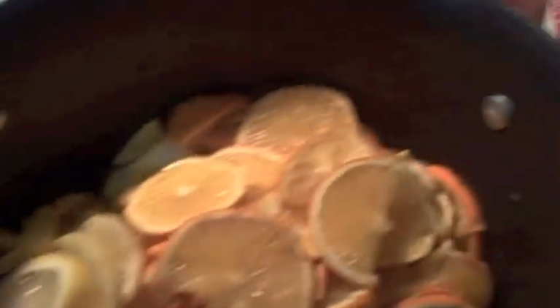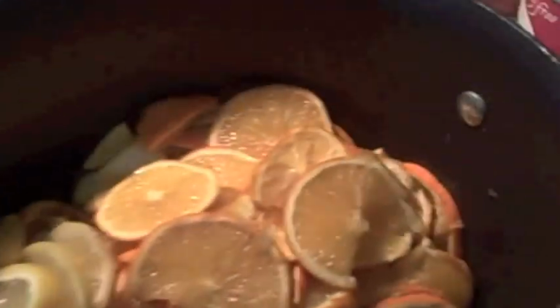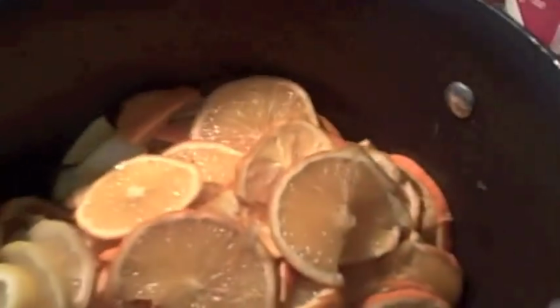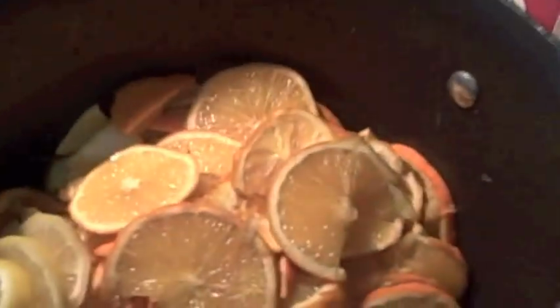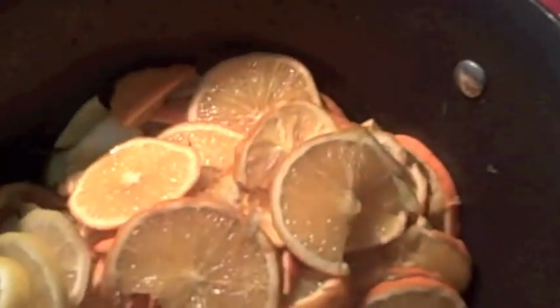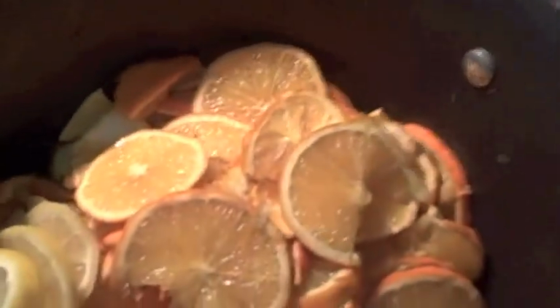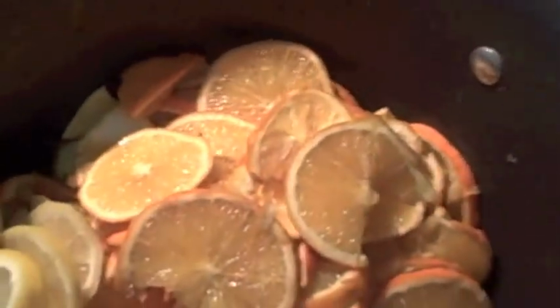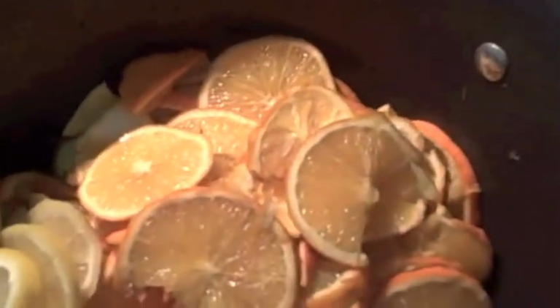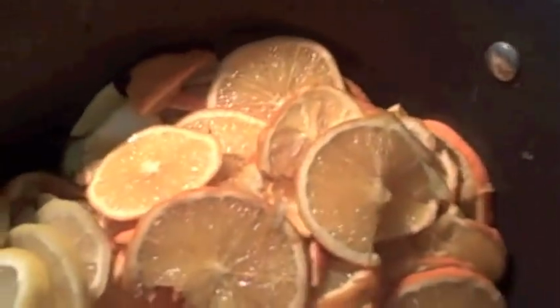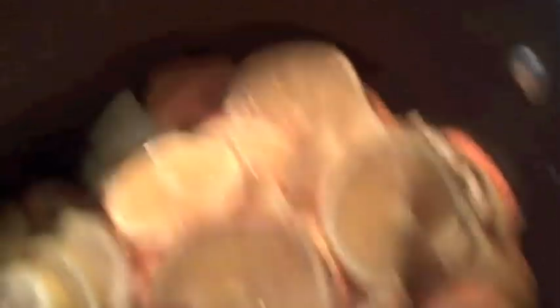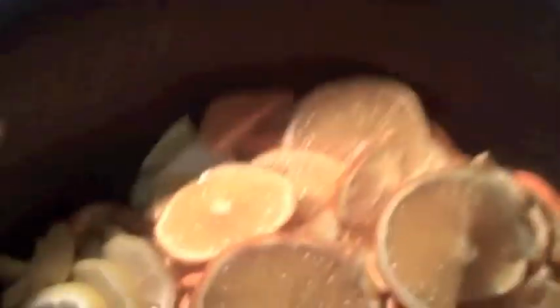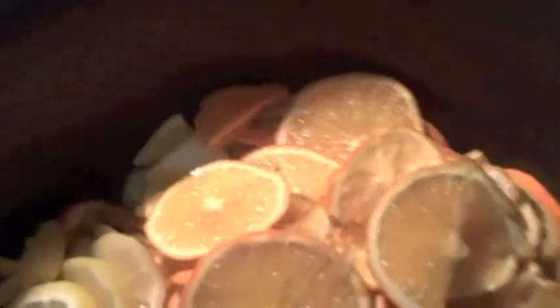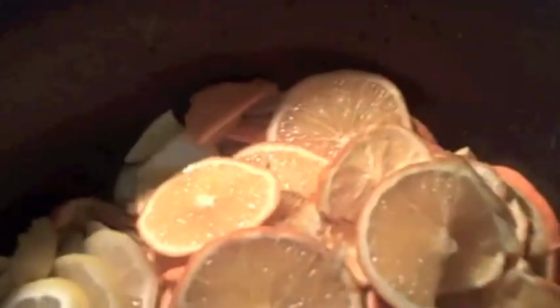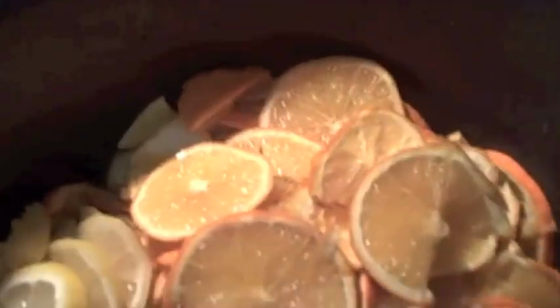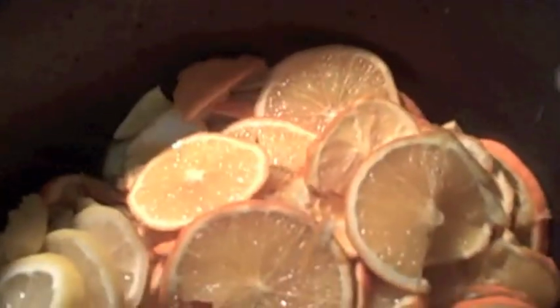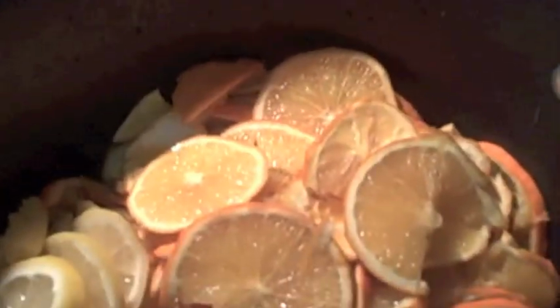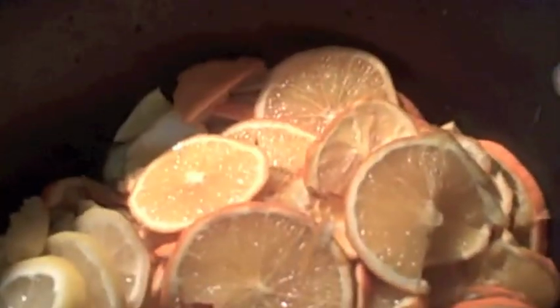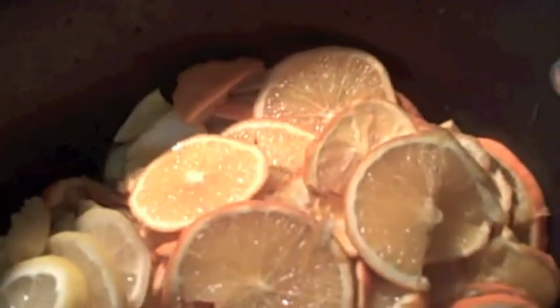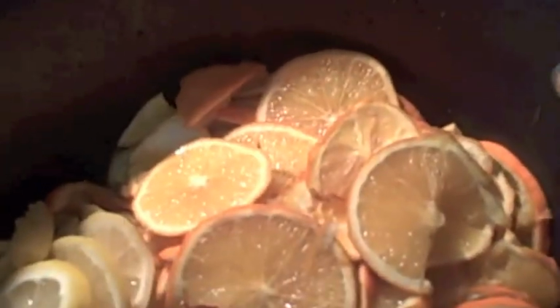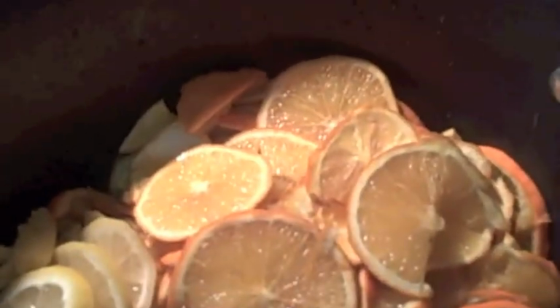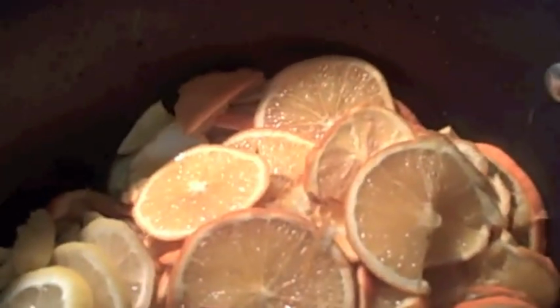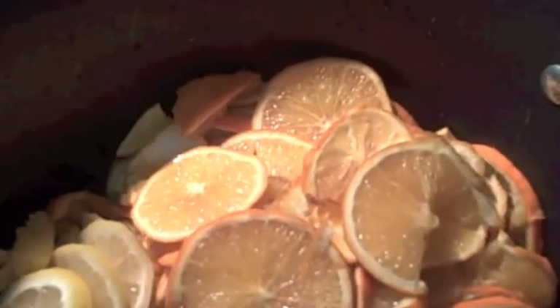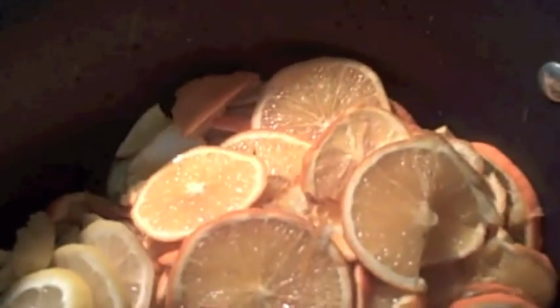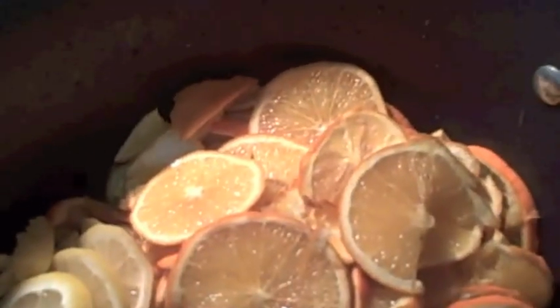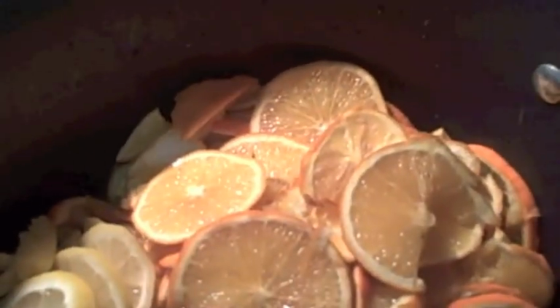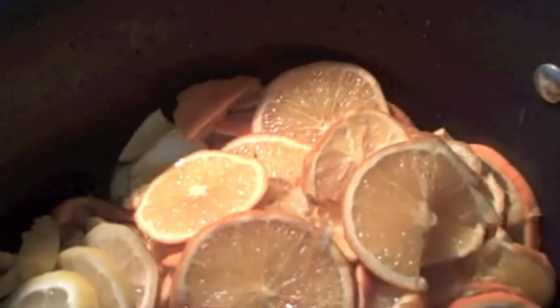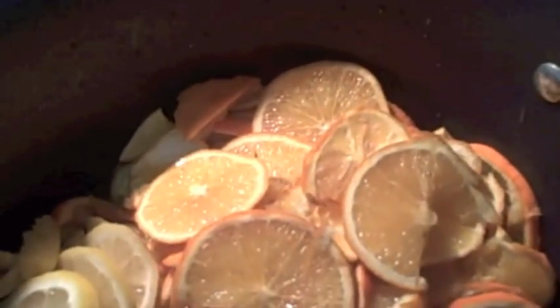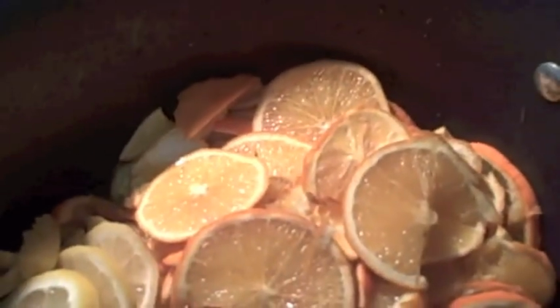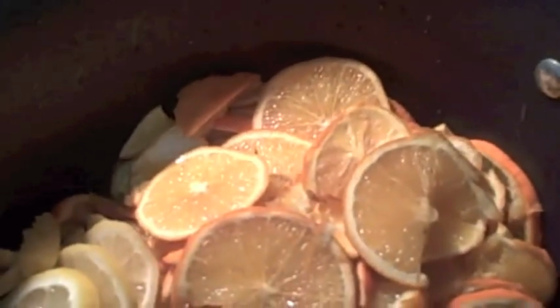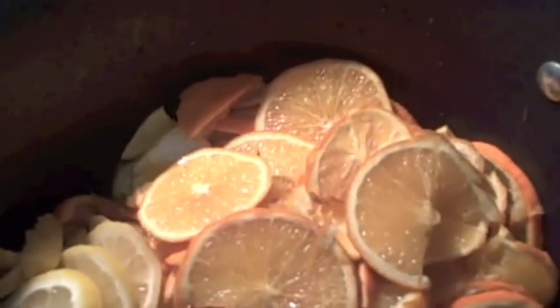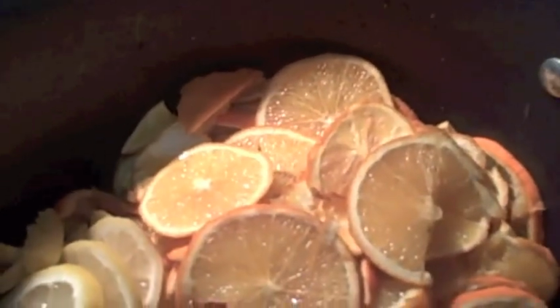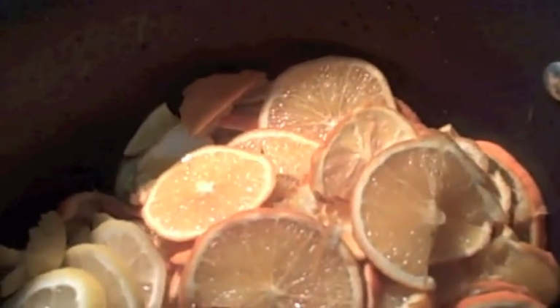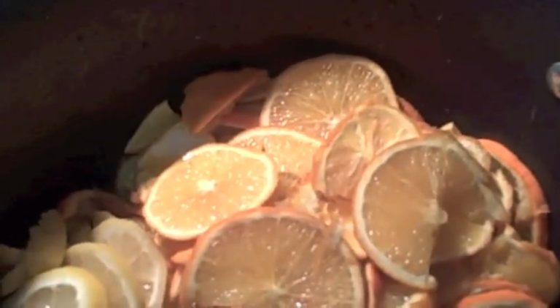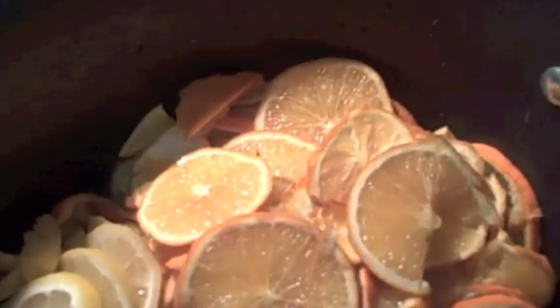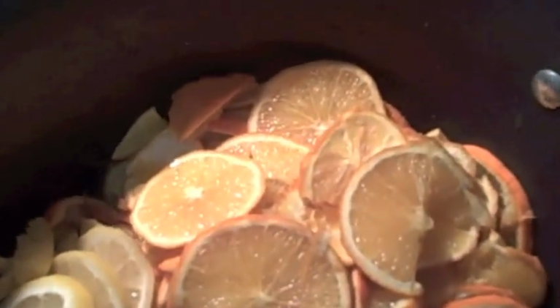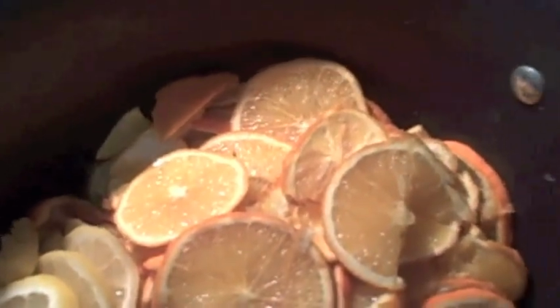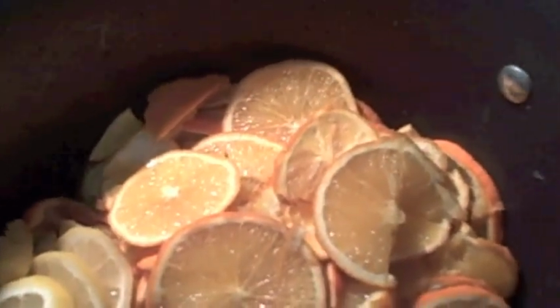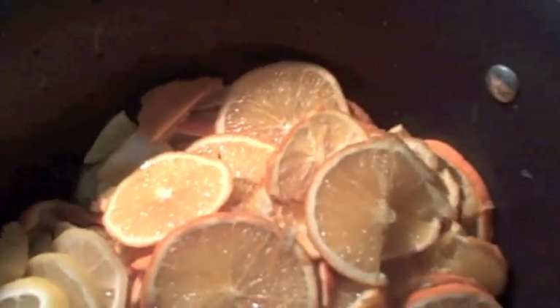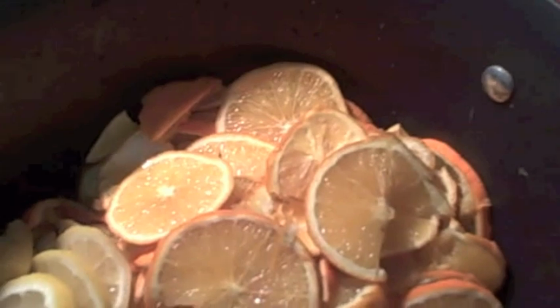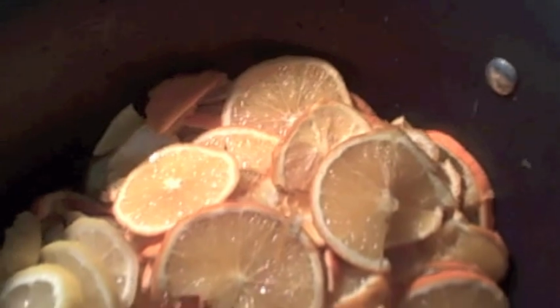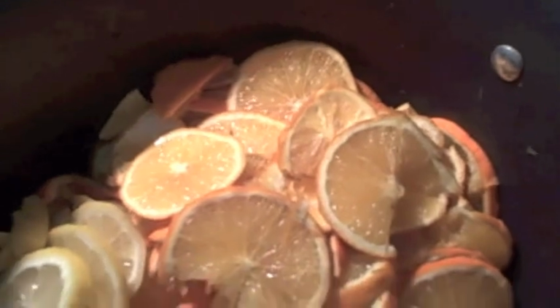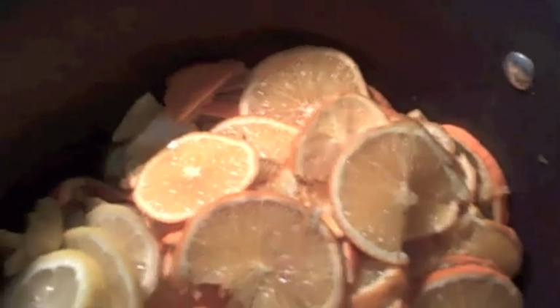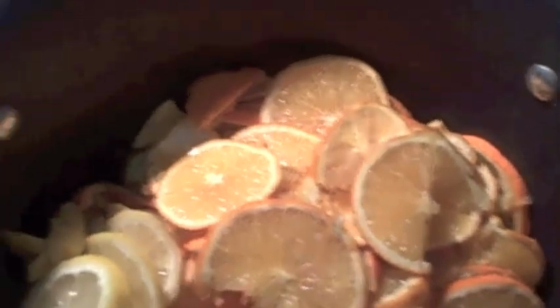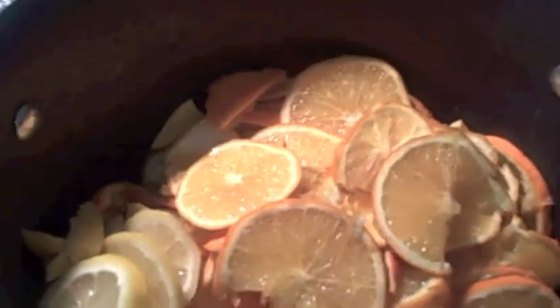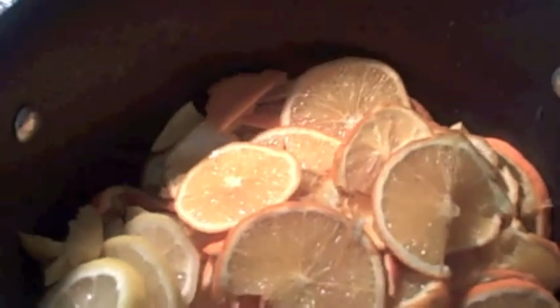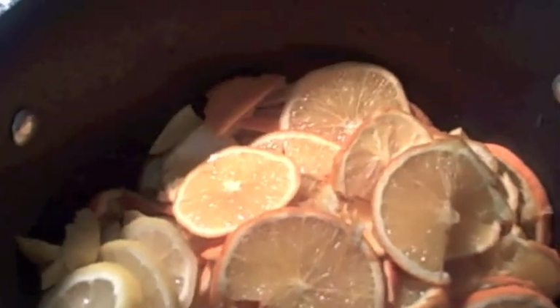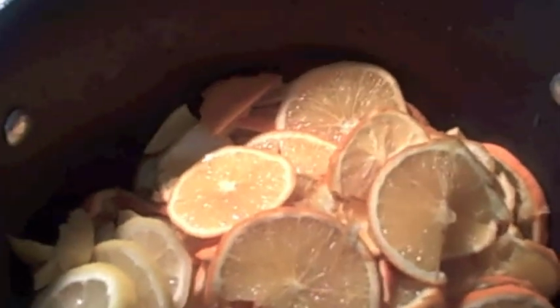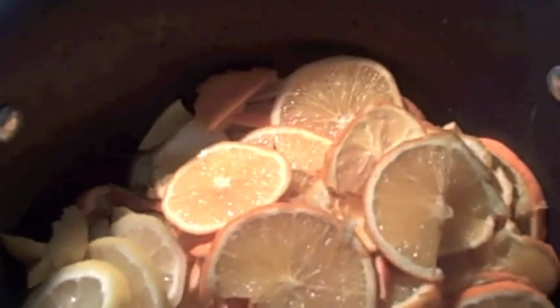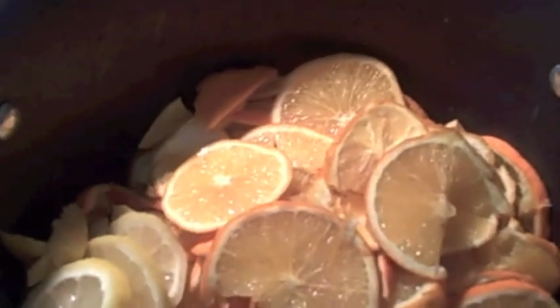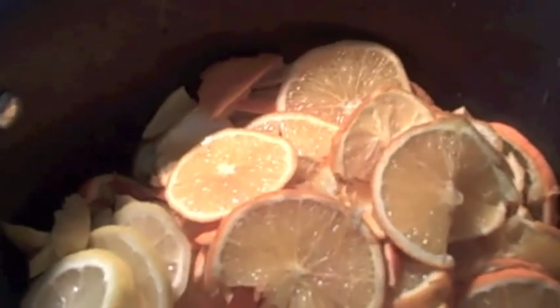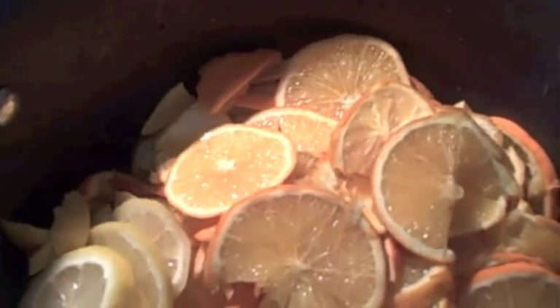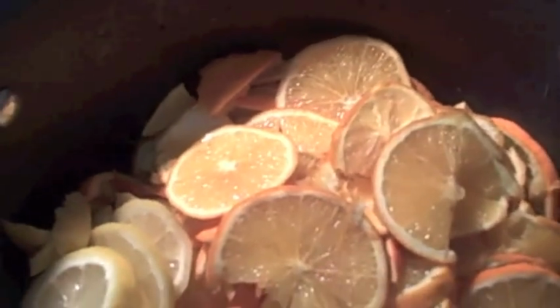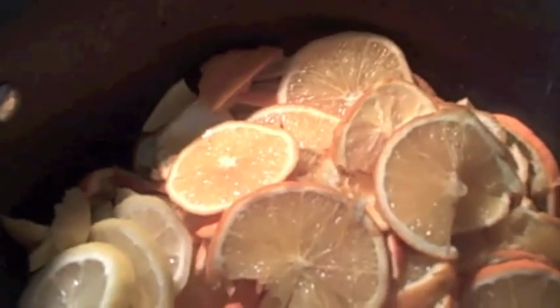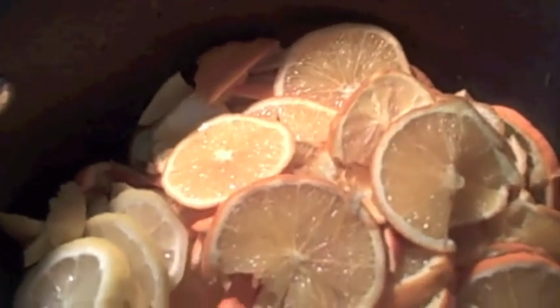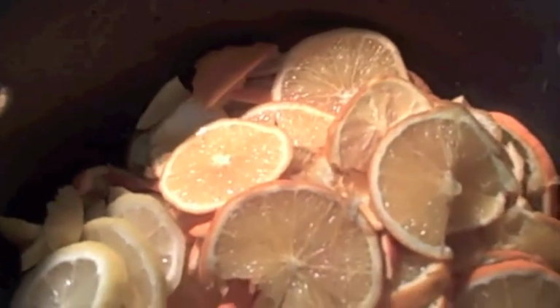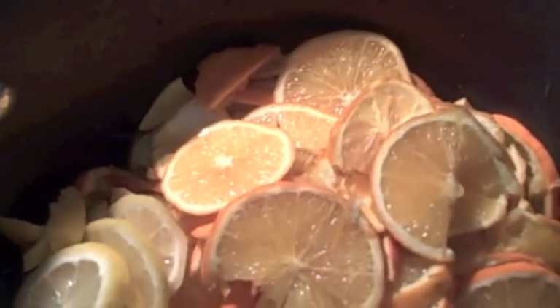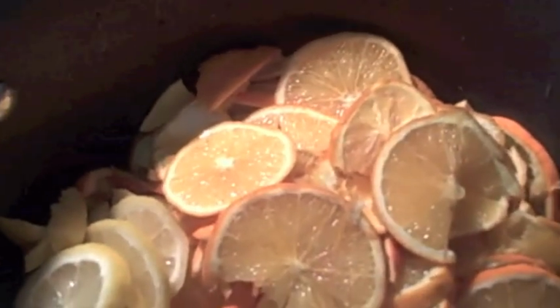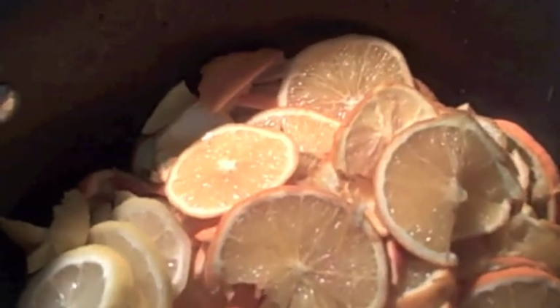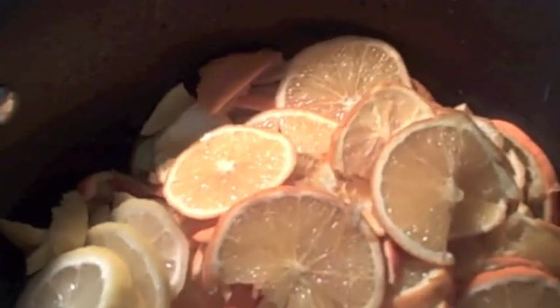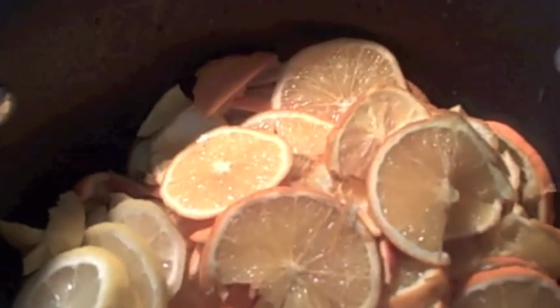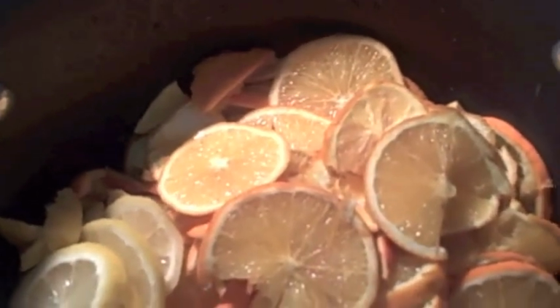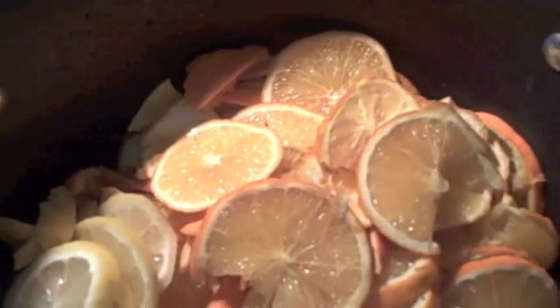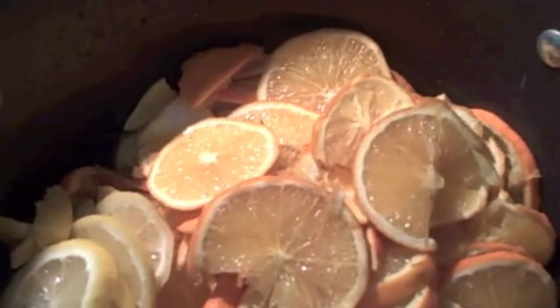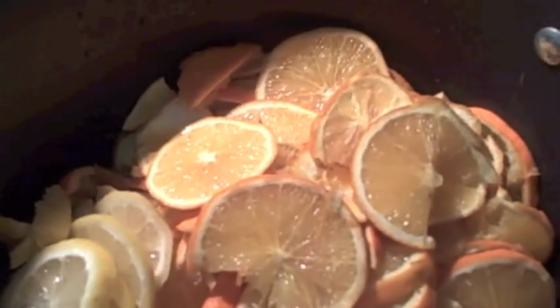Welcome to Simpli Sarah. Today on the show we are going to be making spiced orange marmalade.